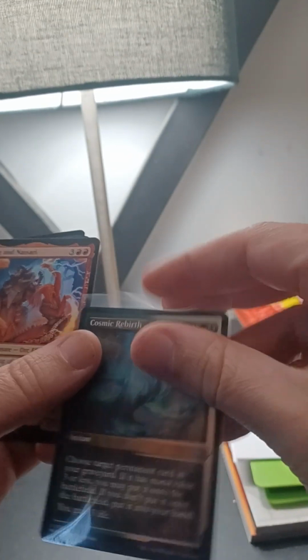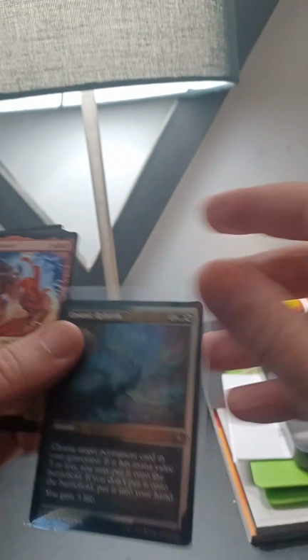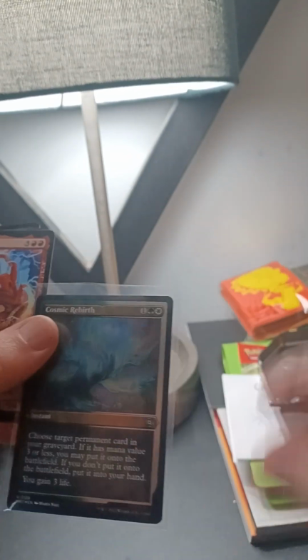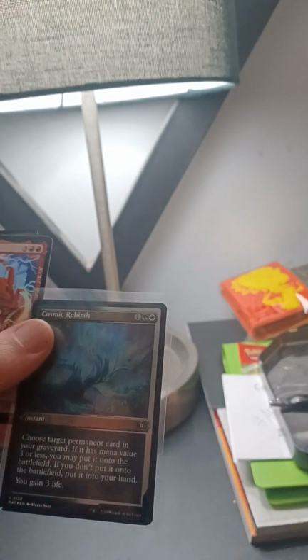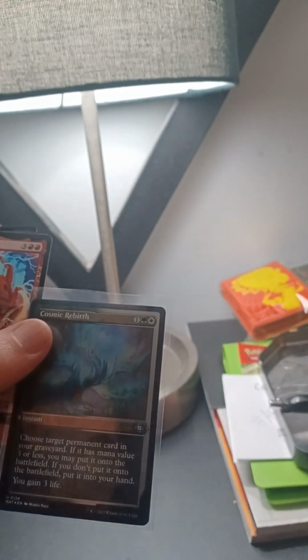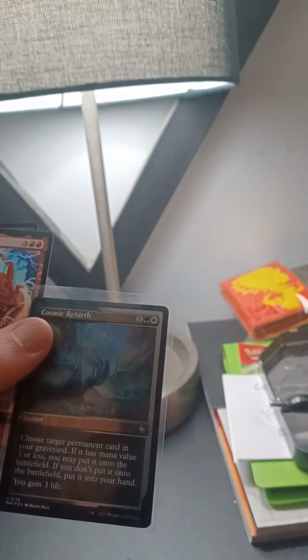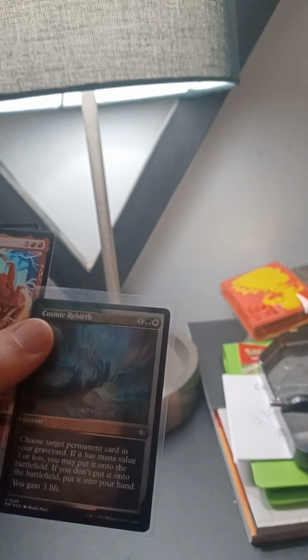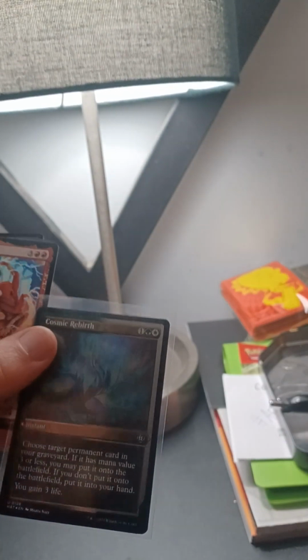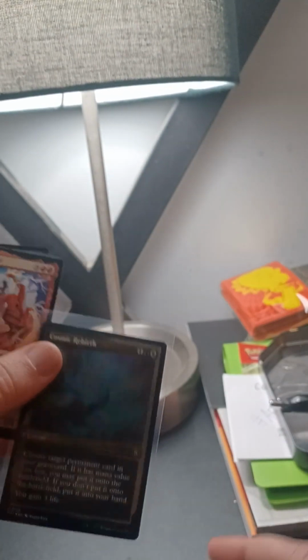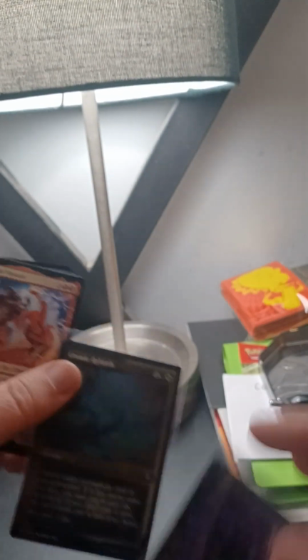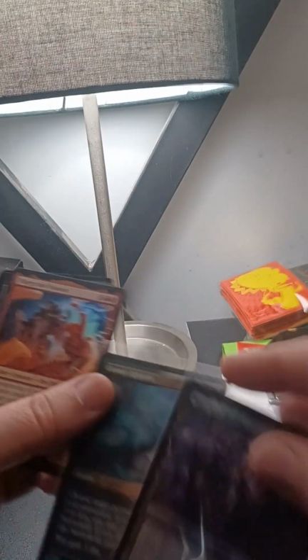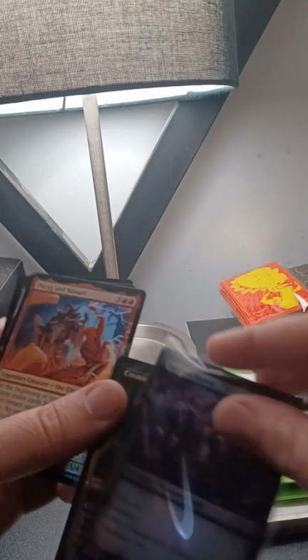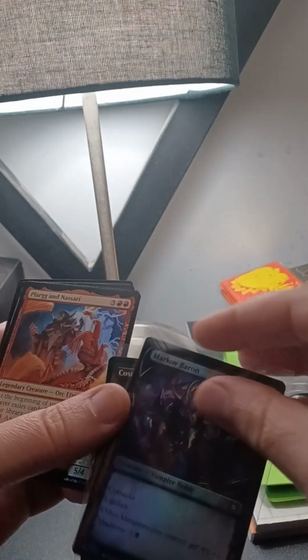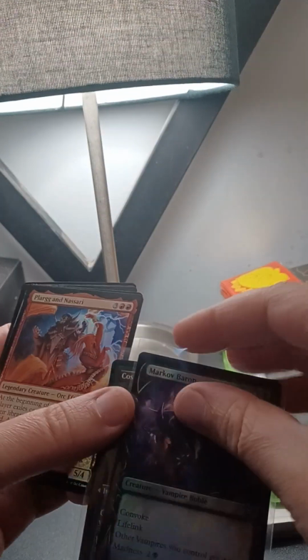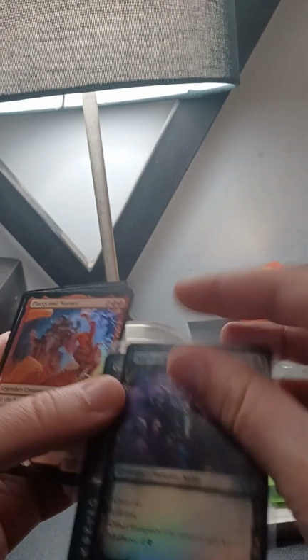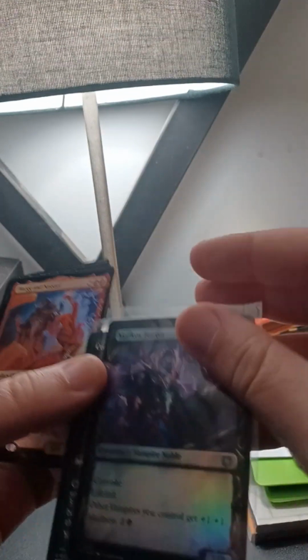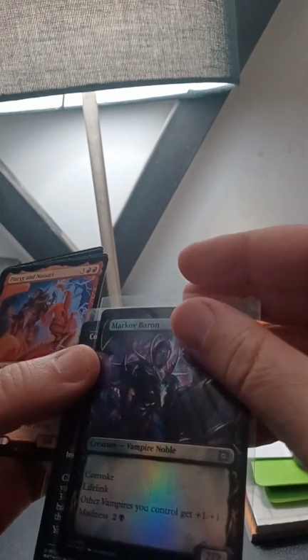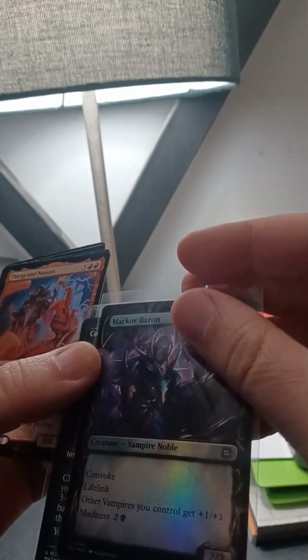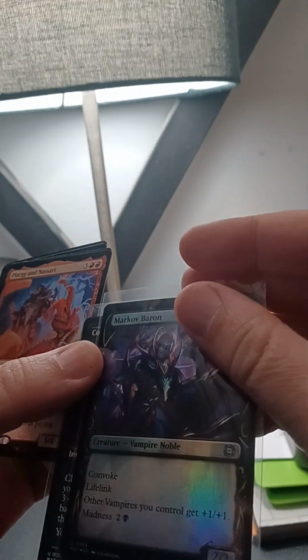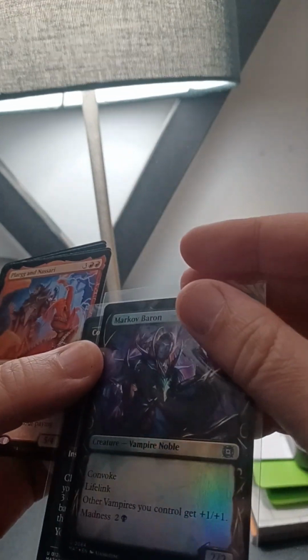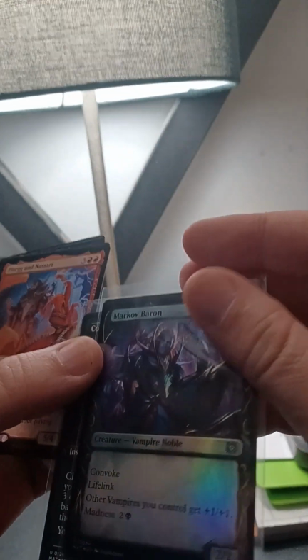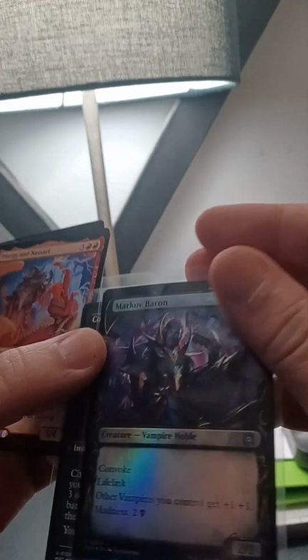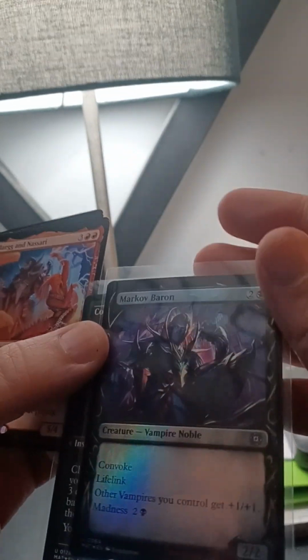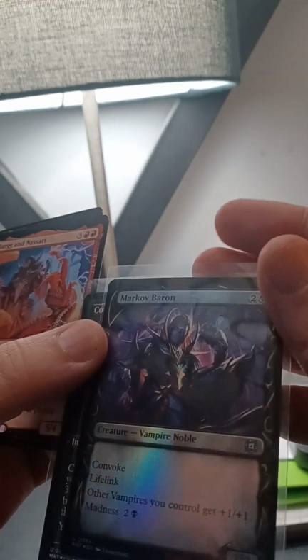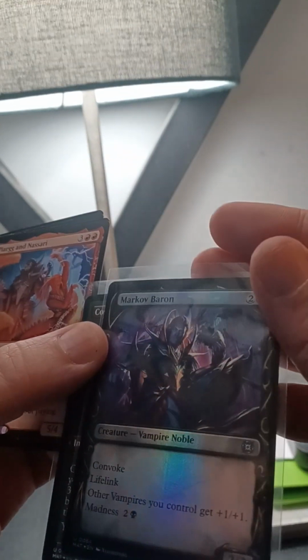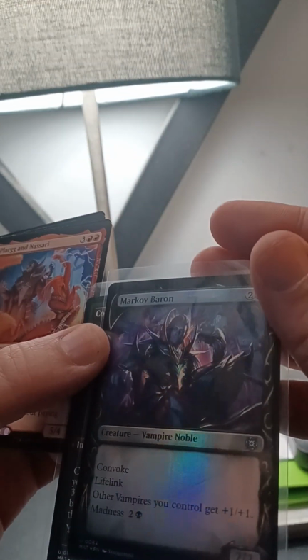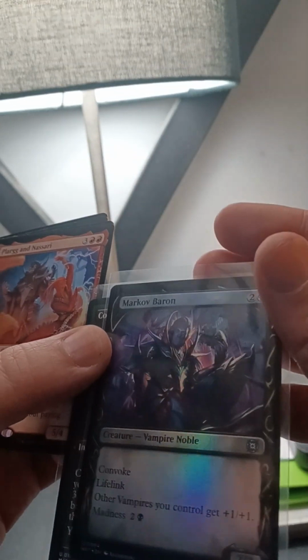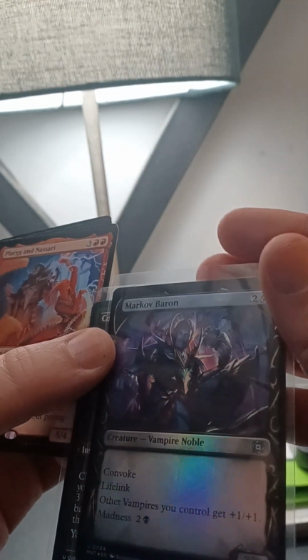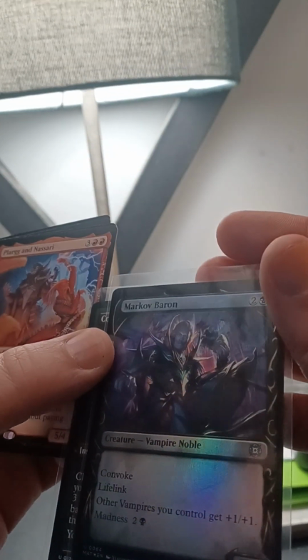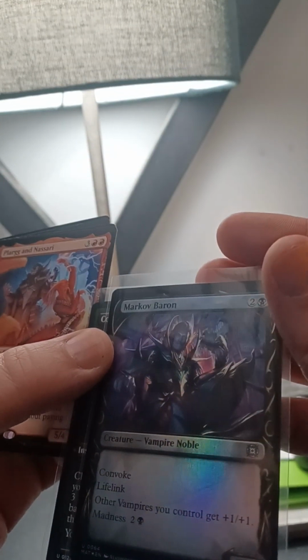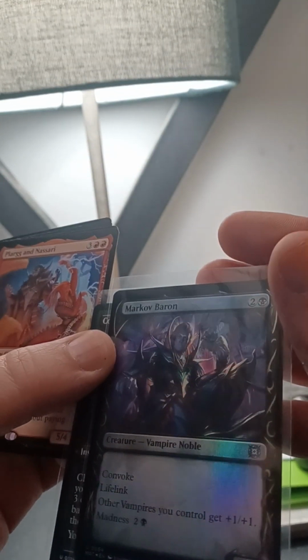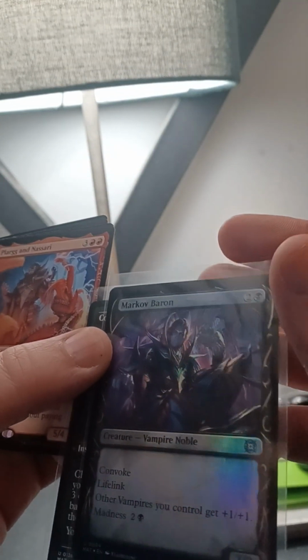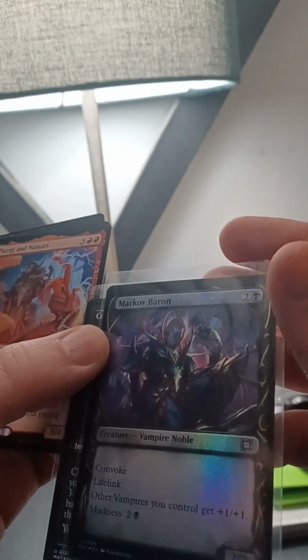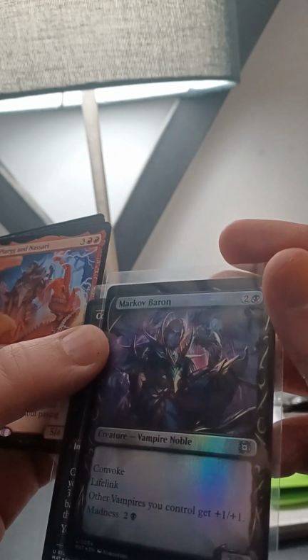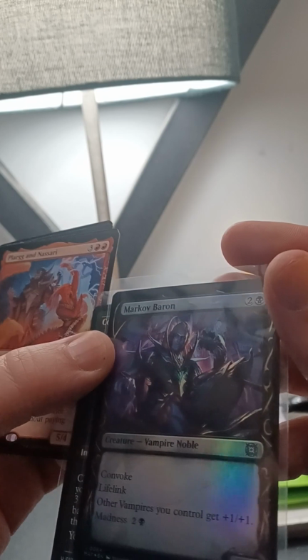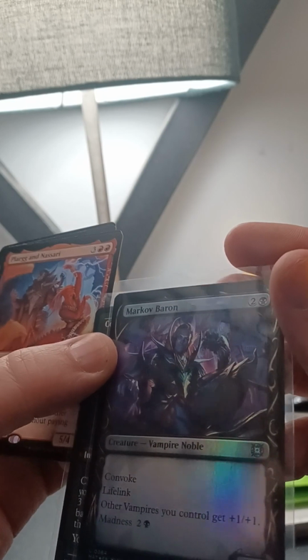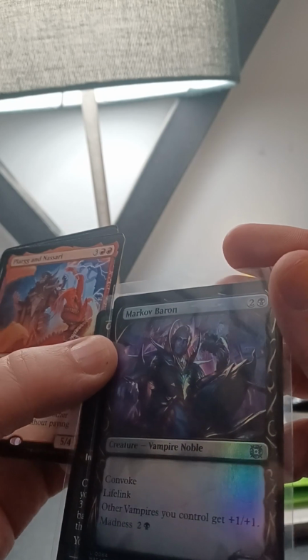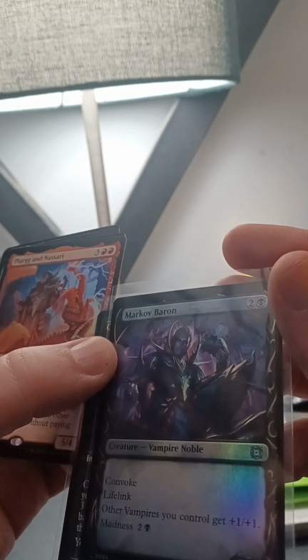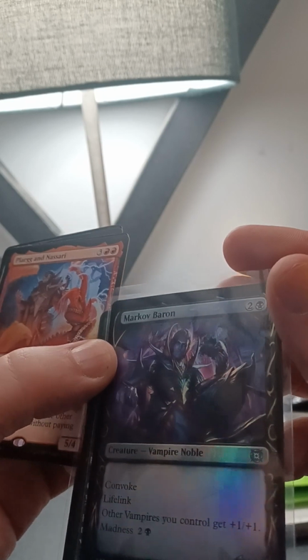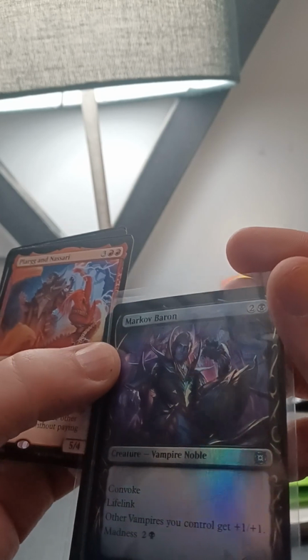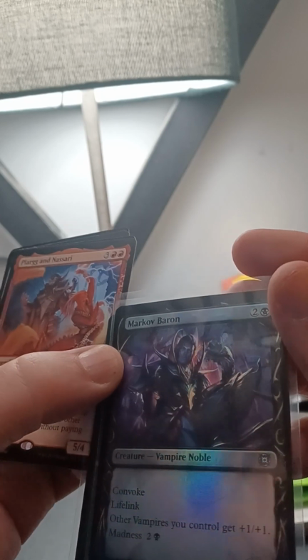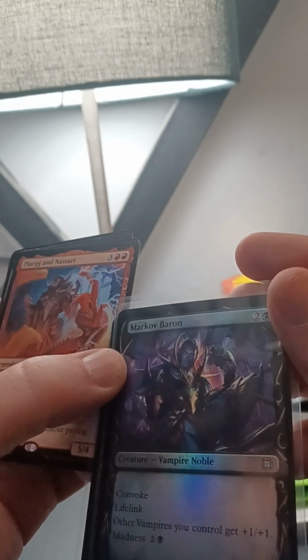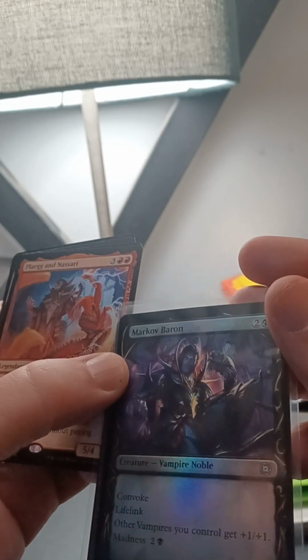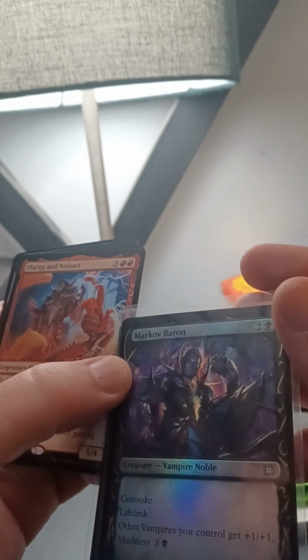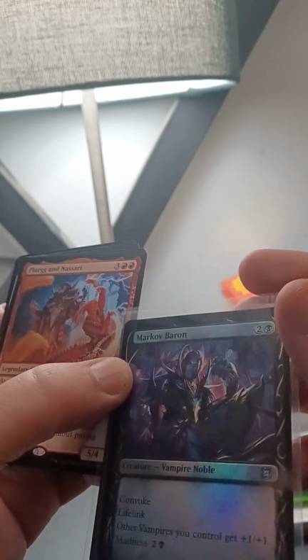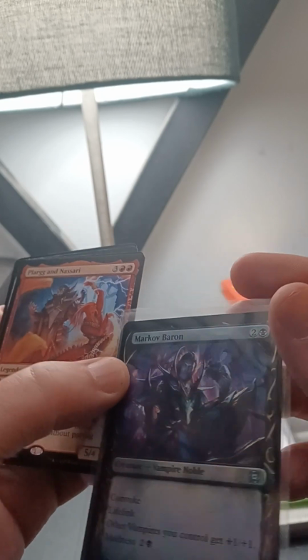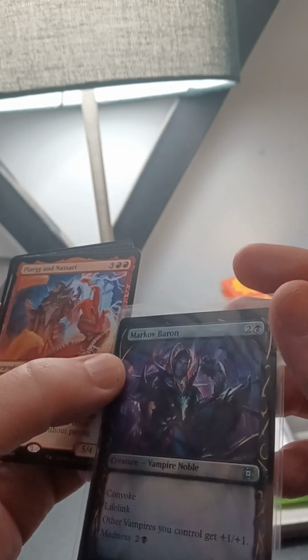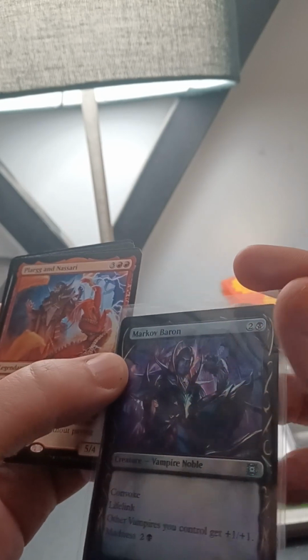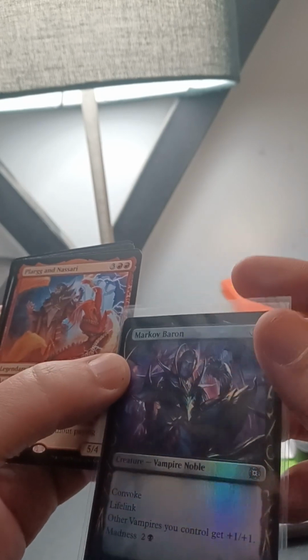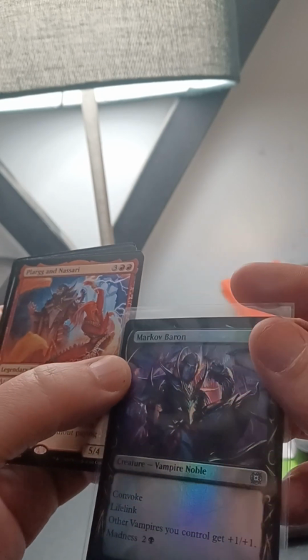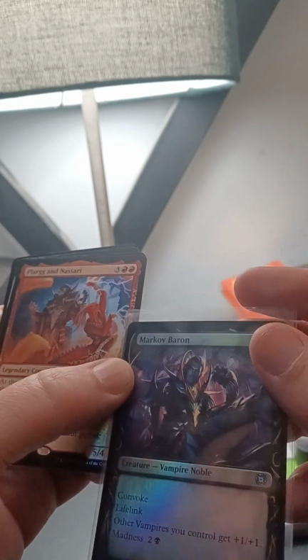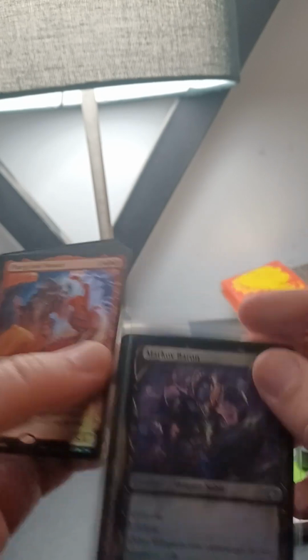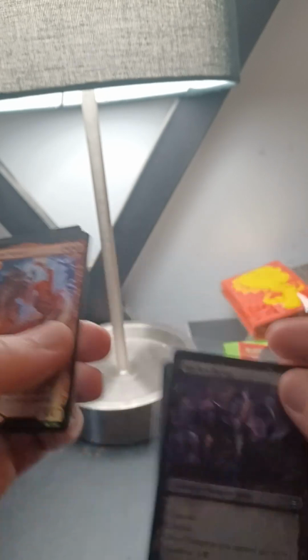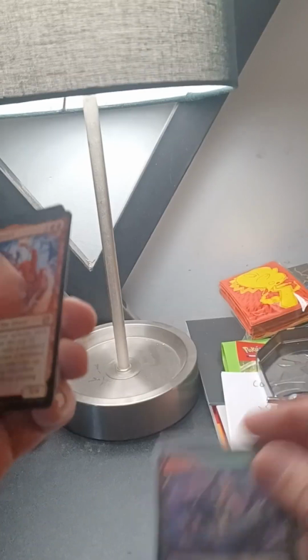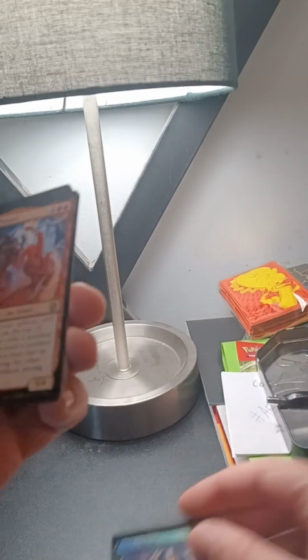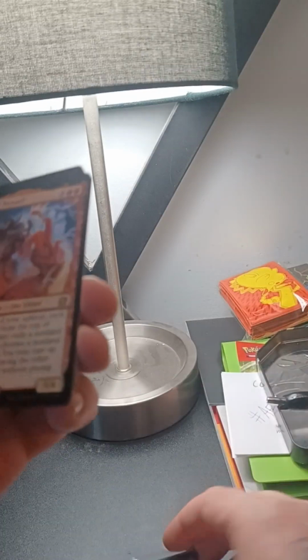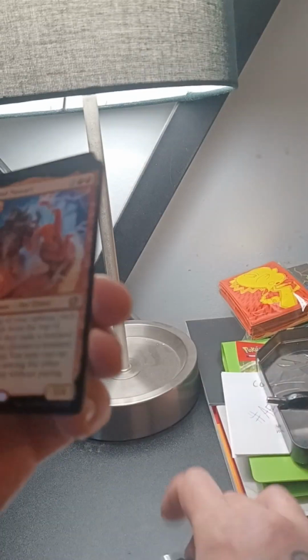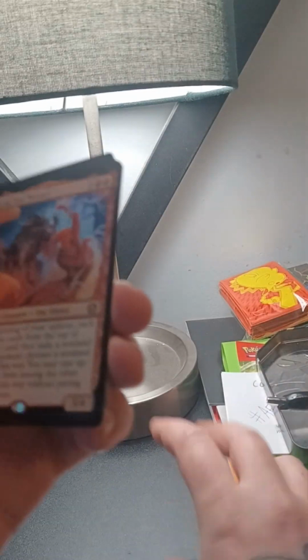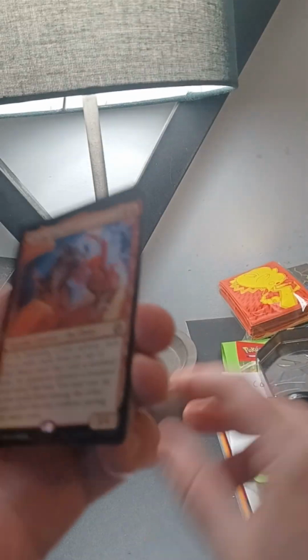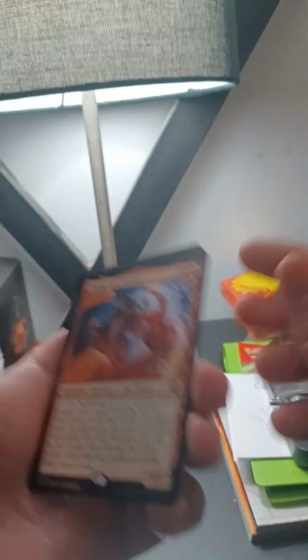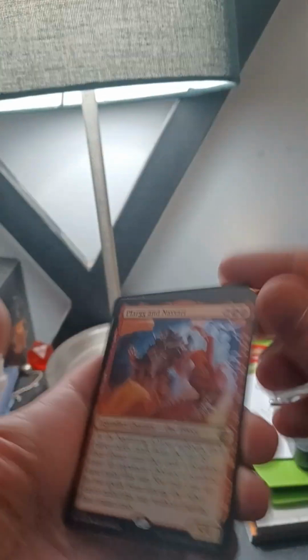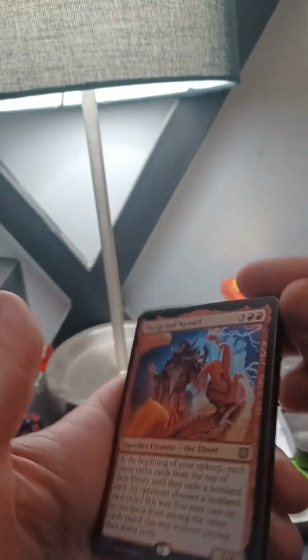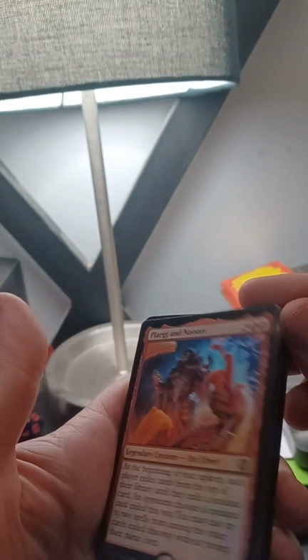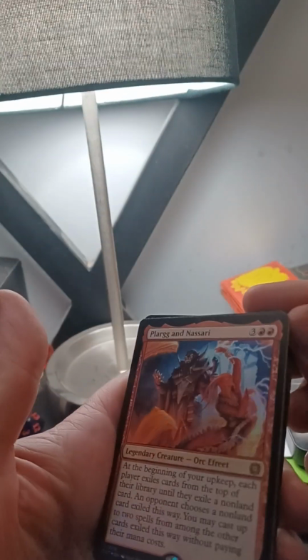This one has convoke, lifelink, other vampires get plus one plus one, and madness.